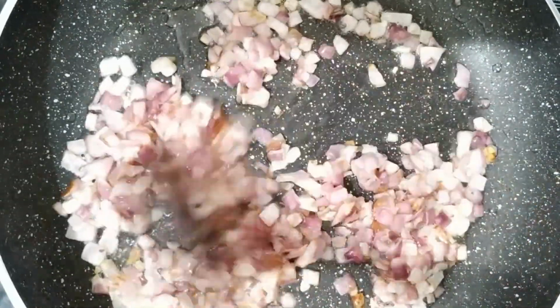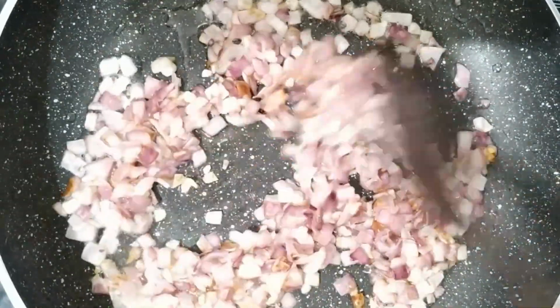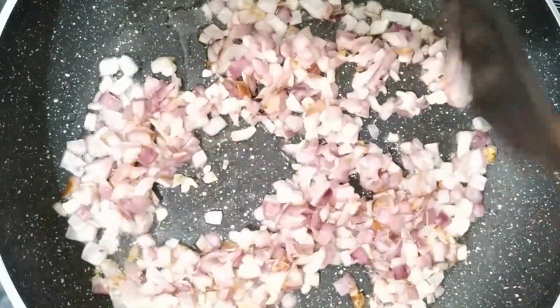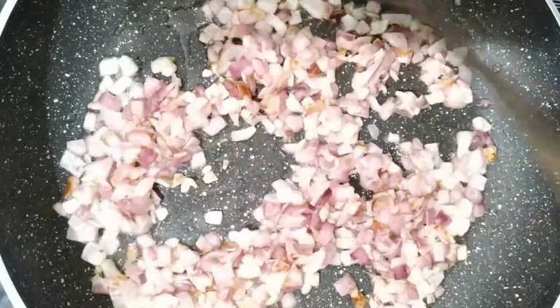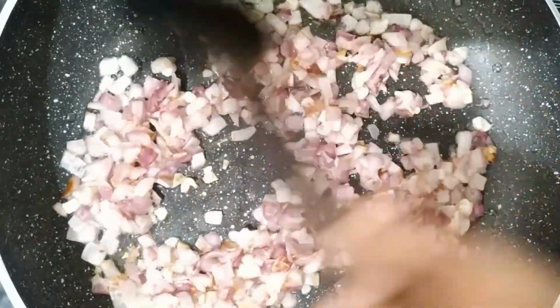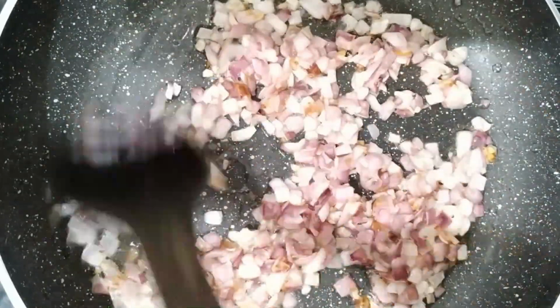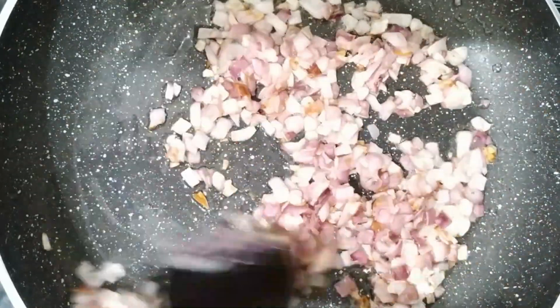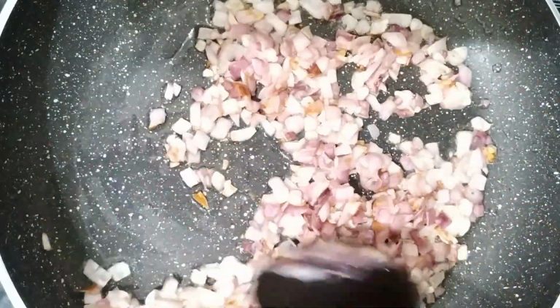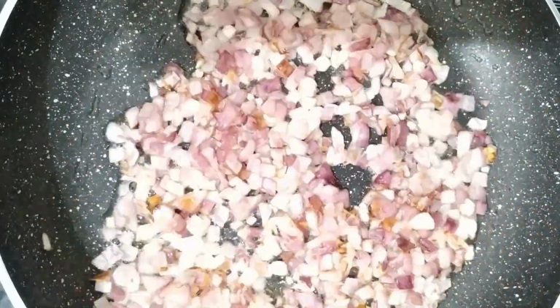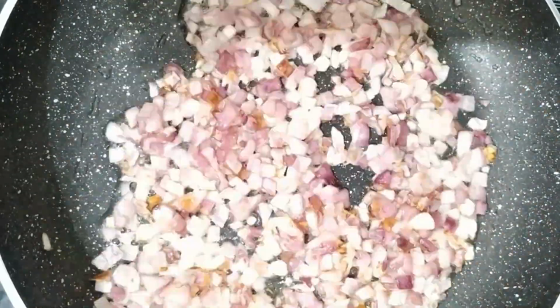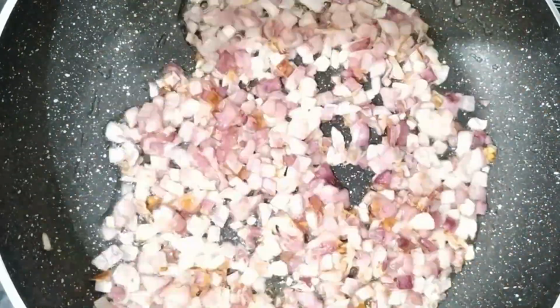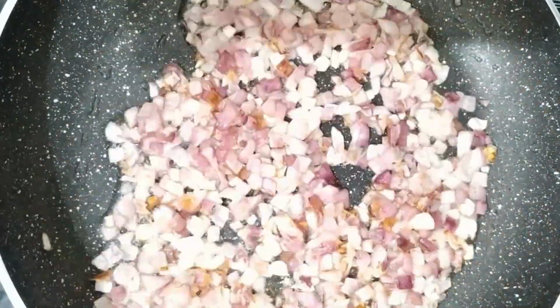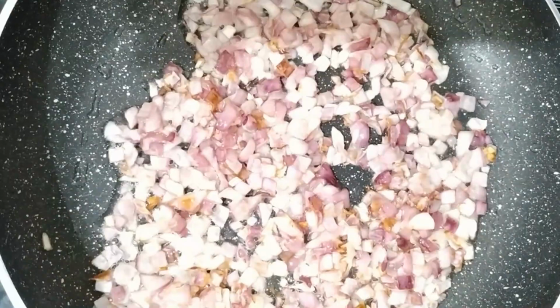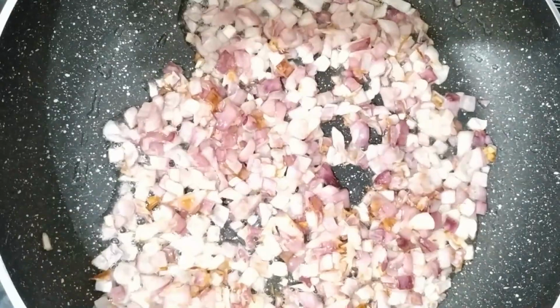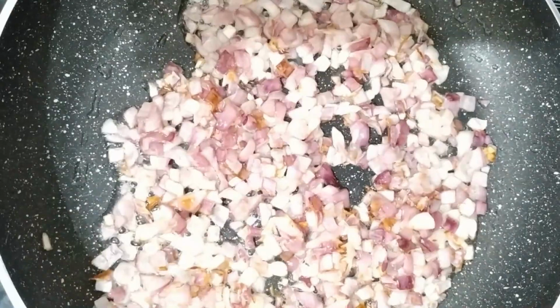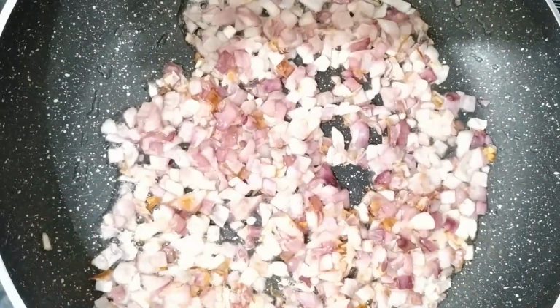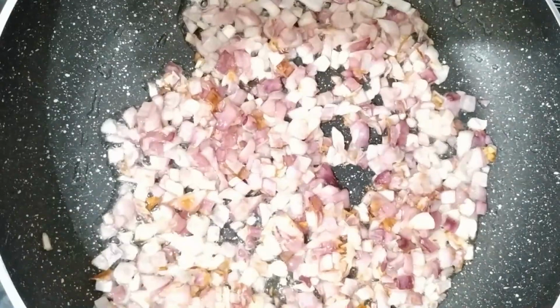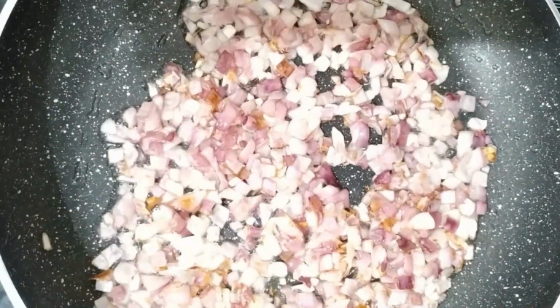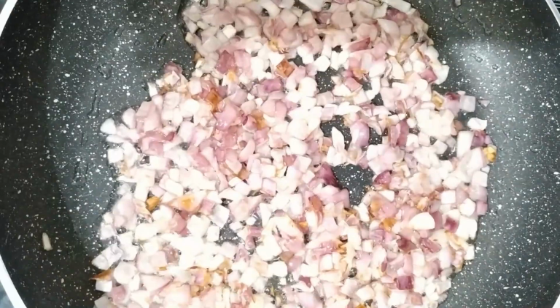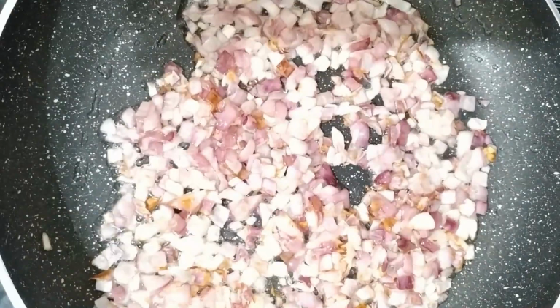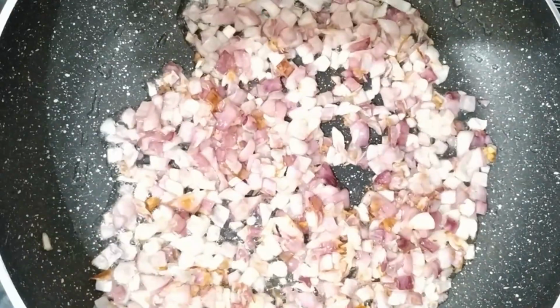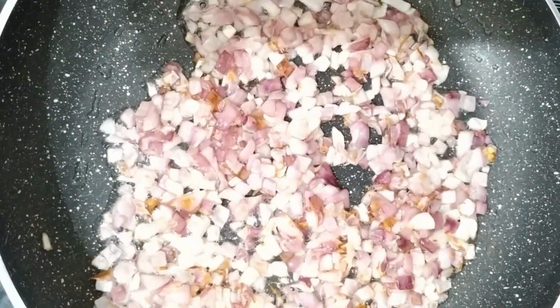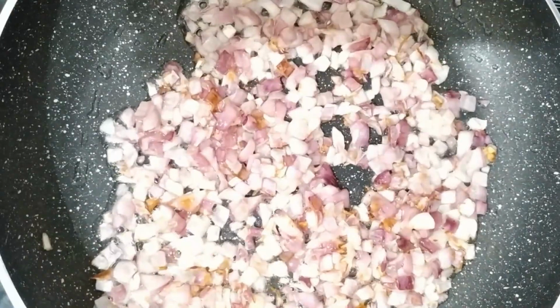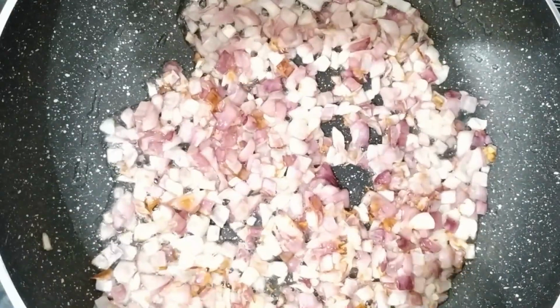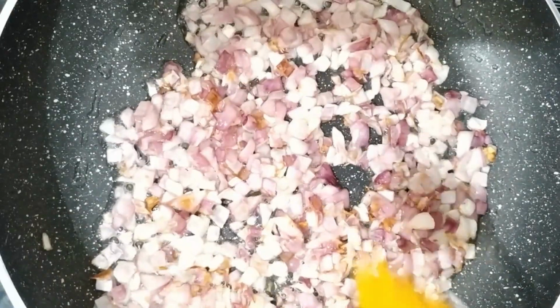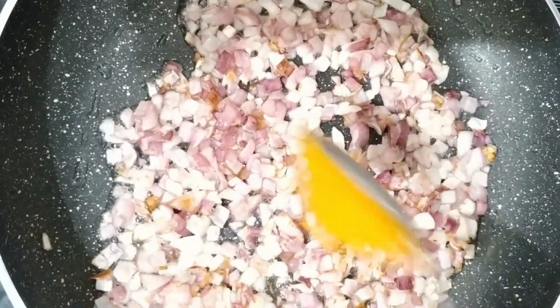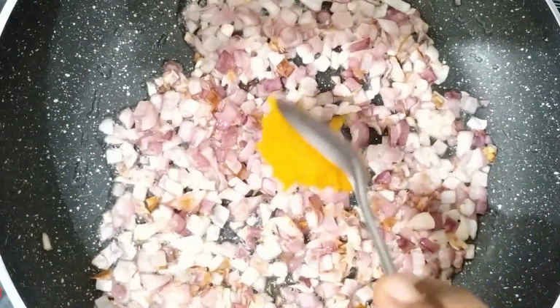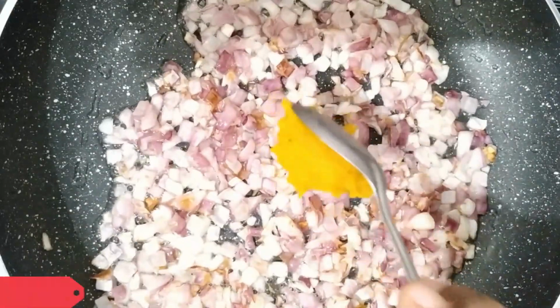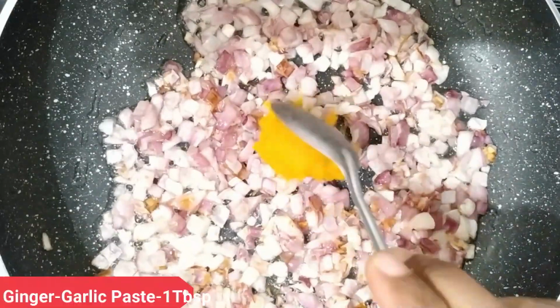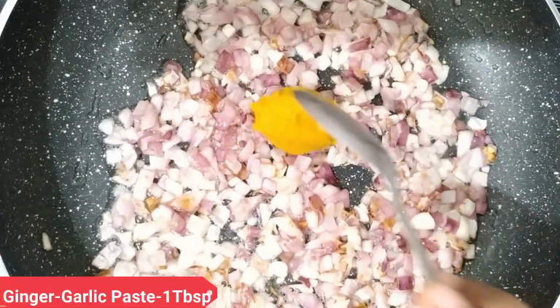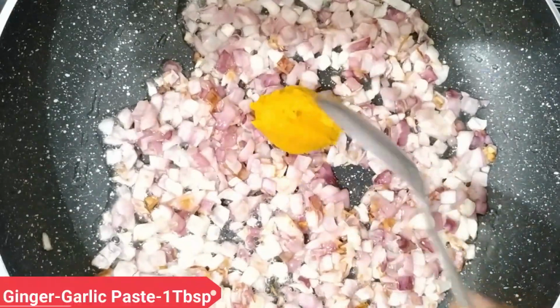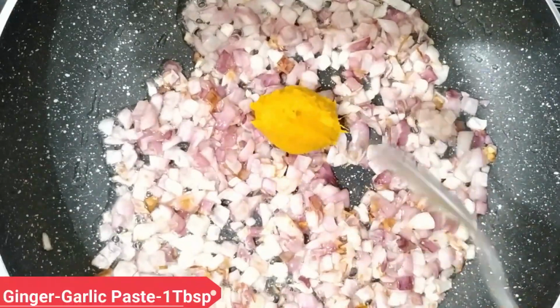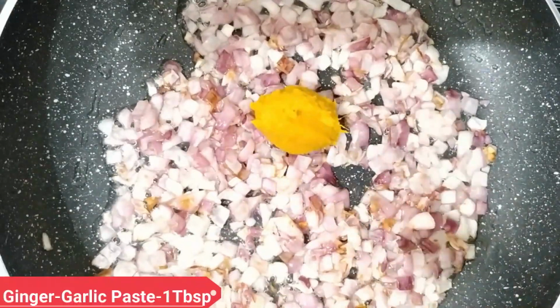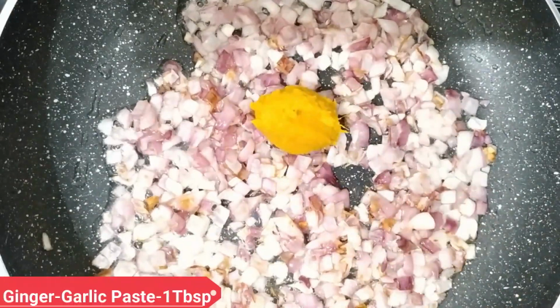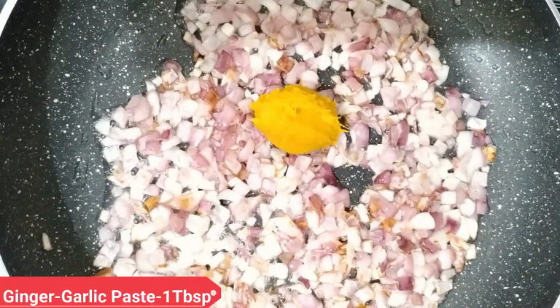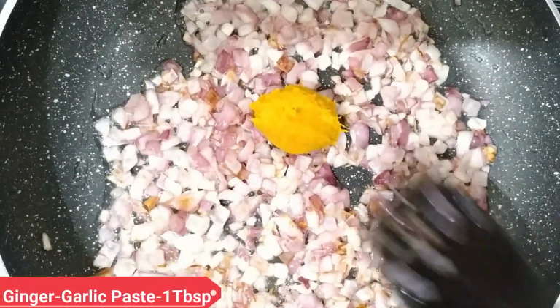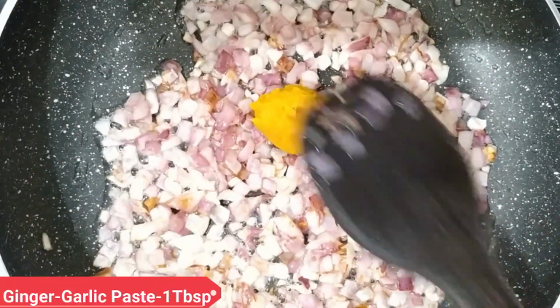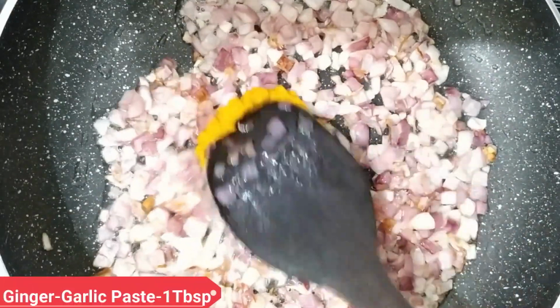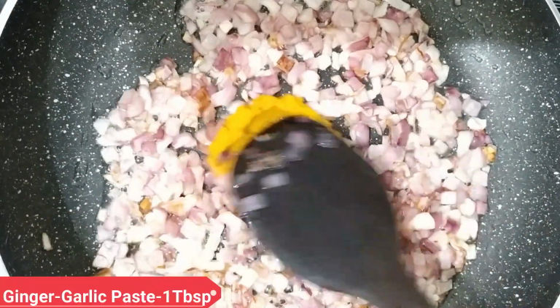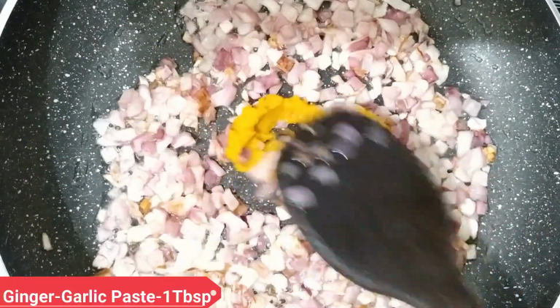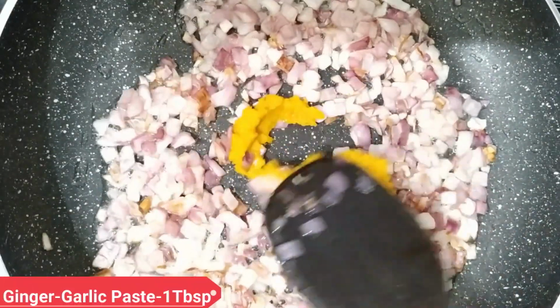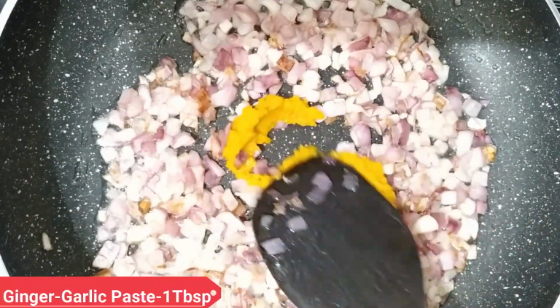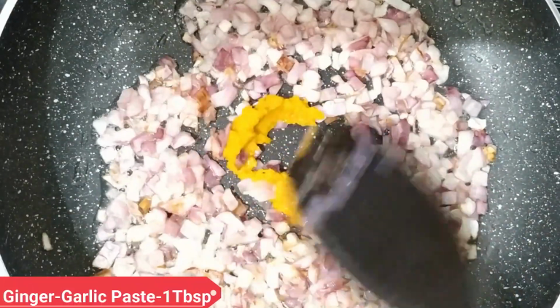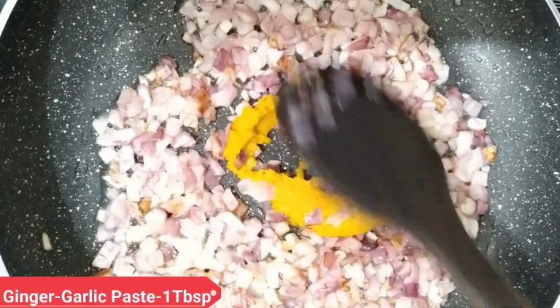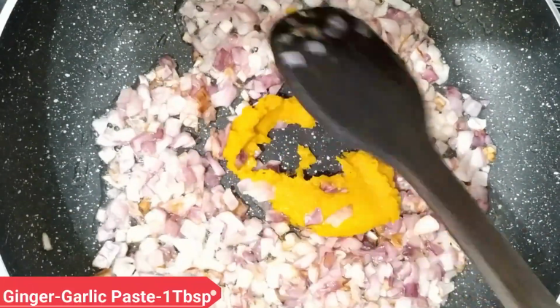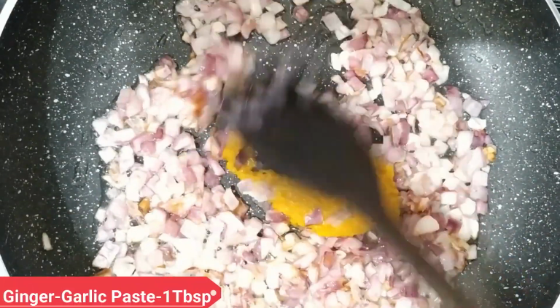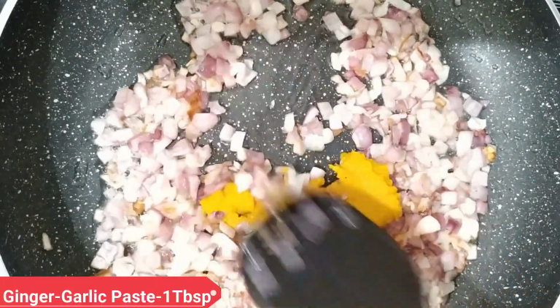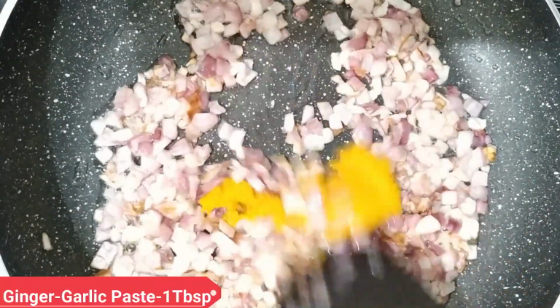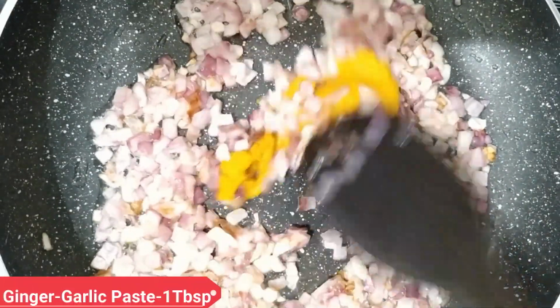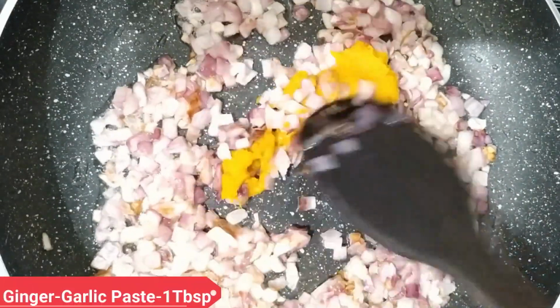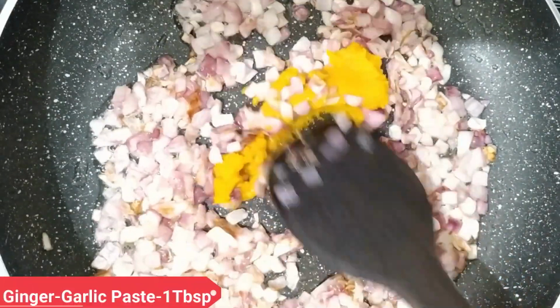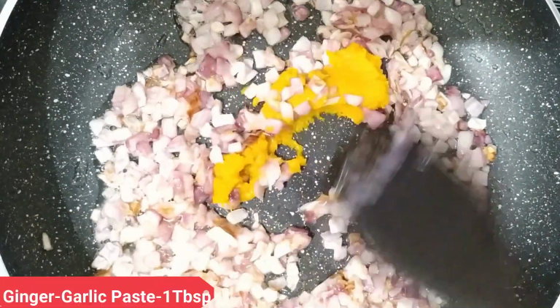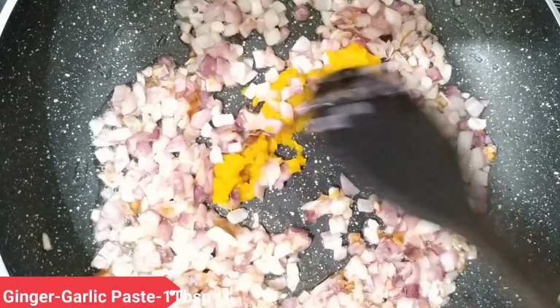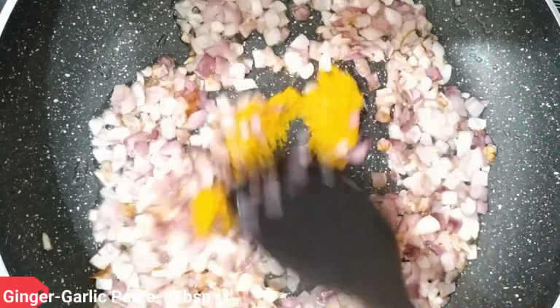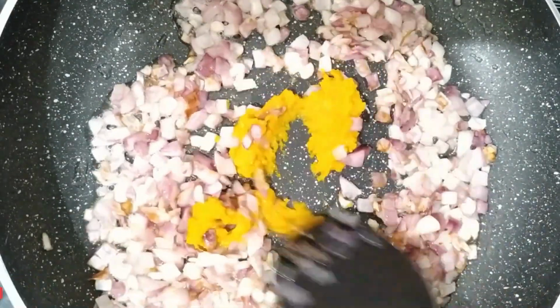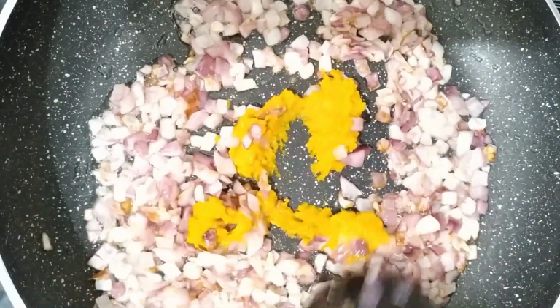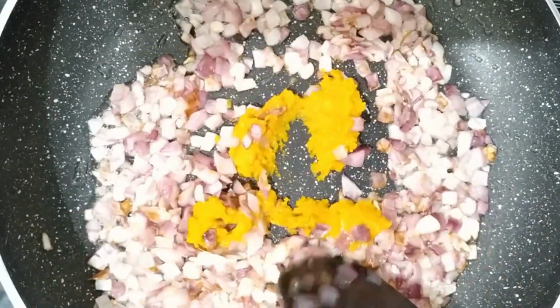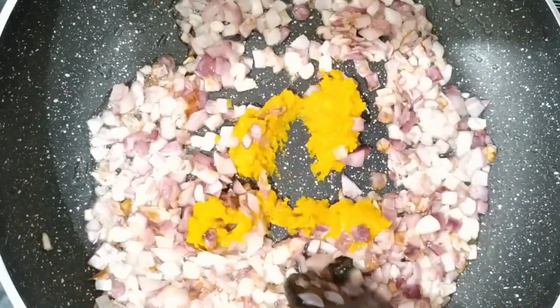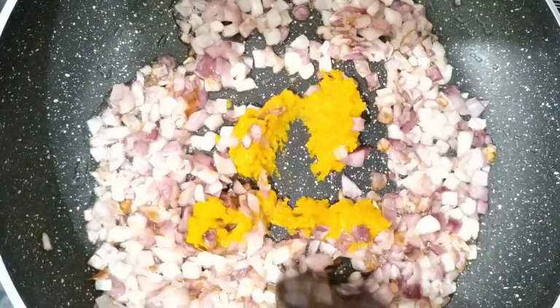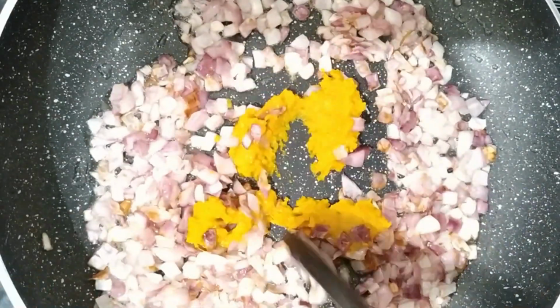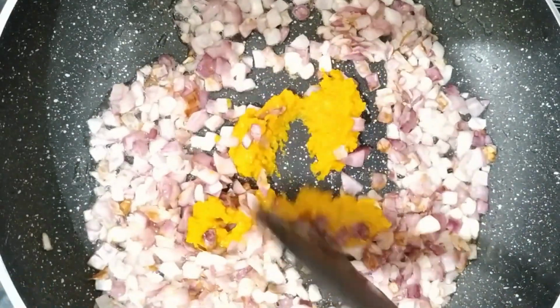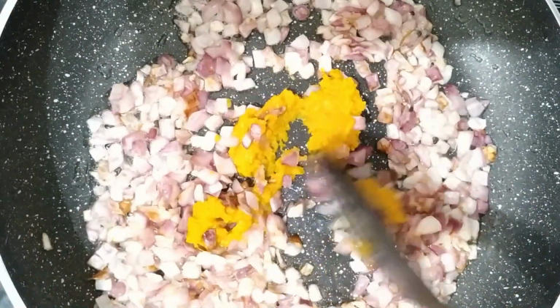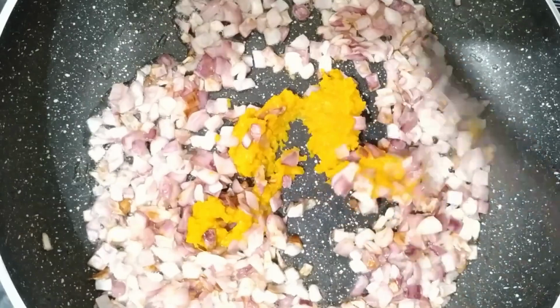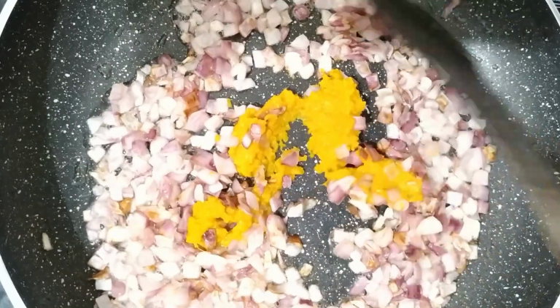Next, add 1 tbsp of ginger-garlic paste. Add this paste and fry it.